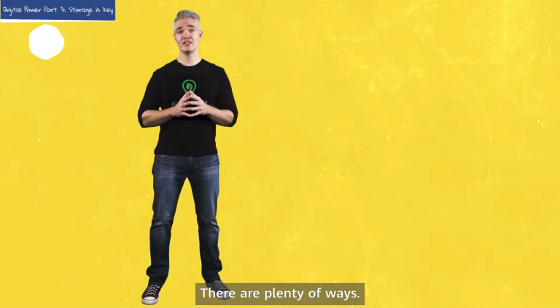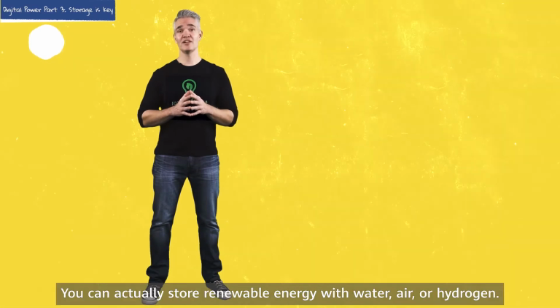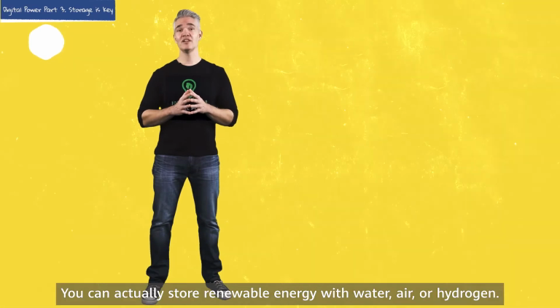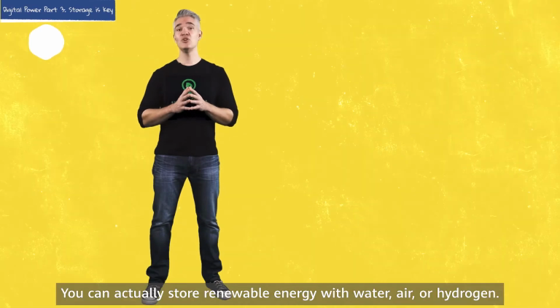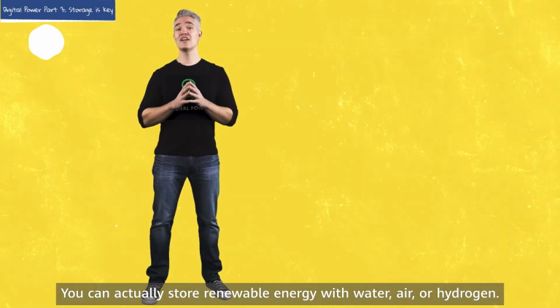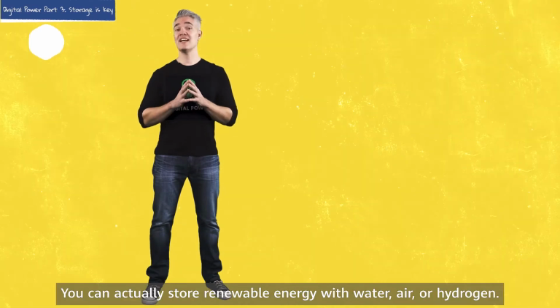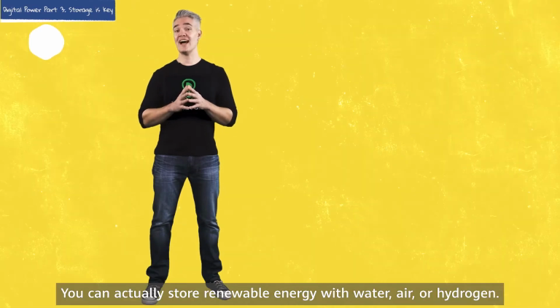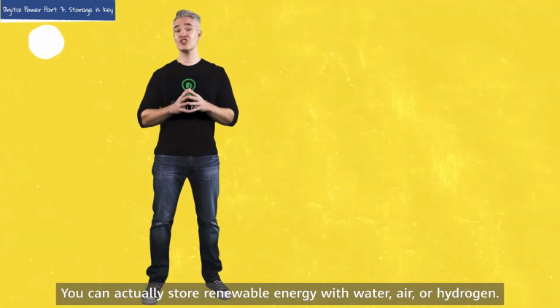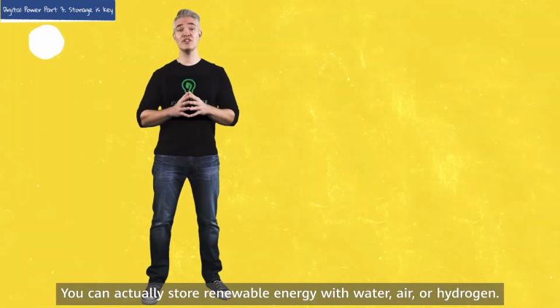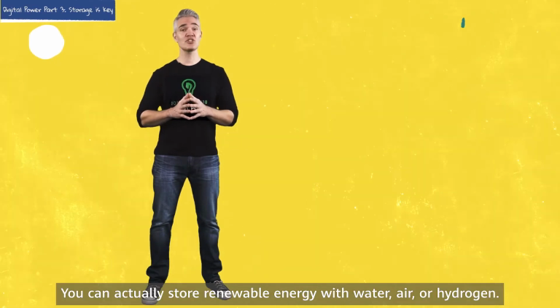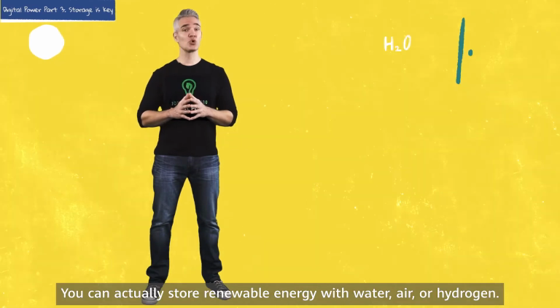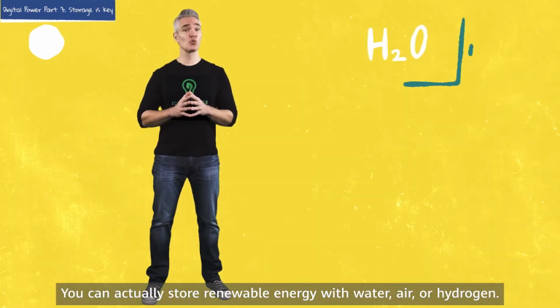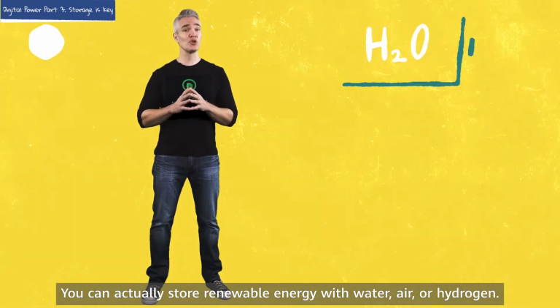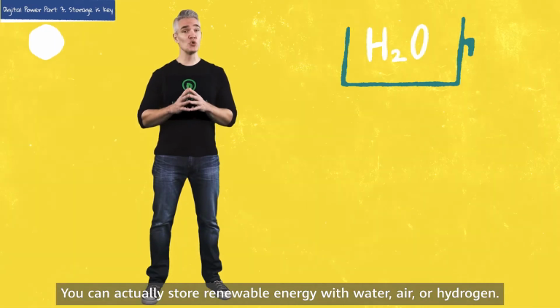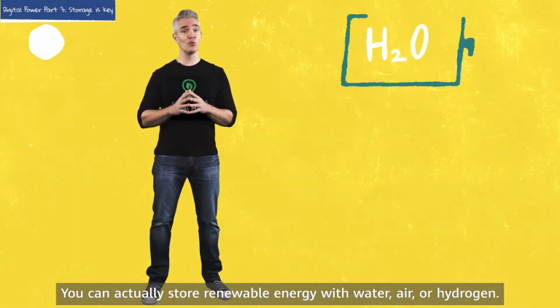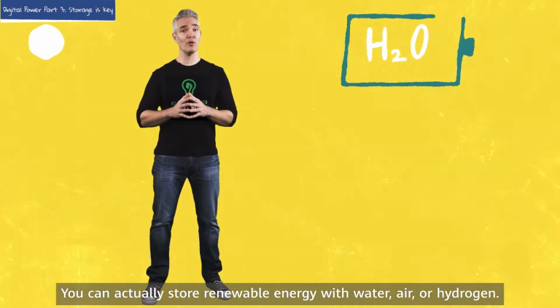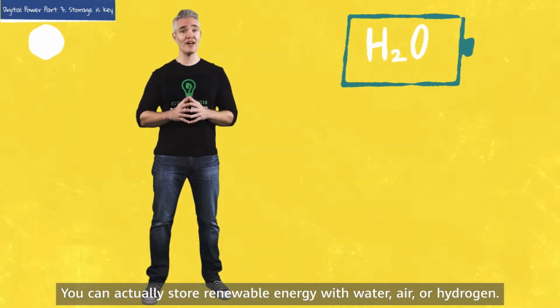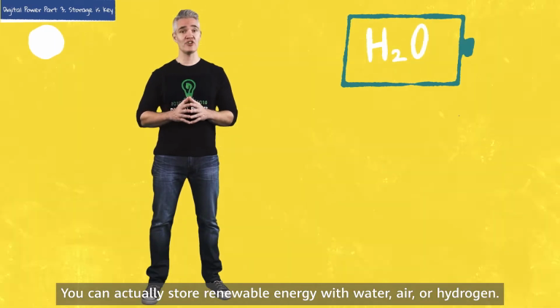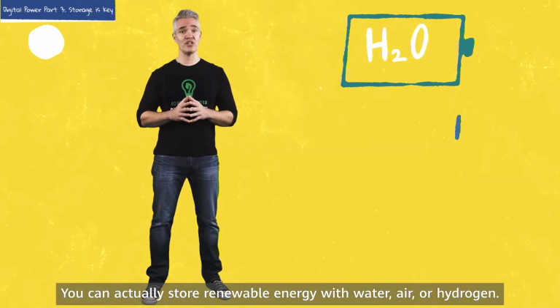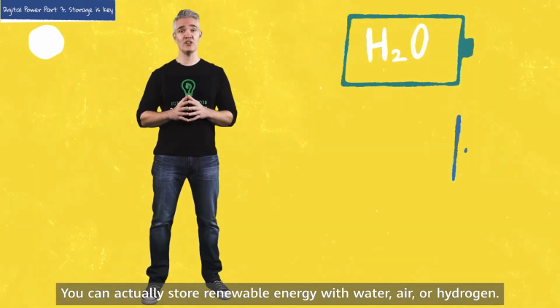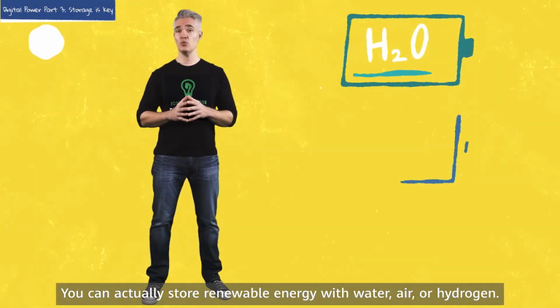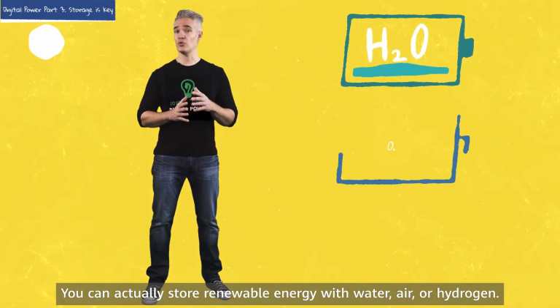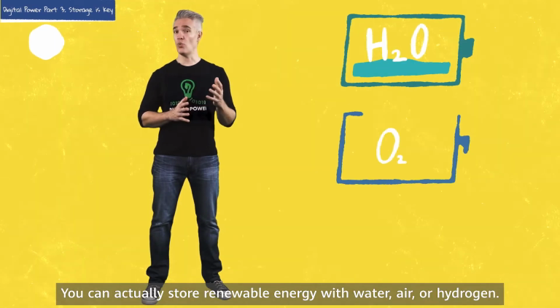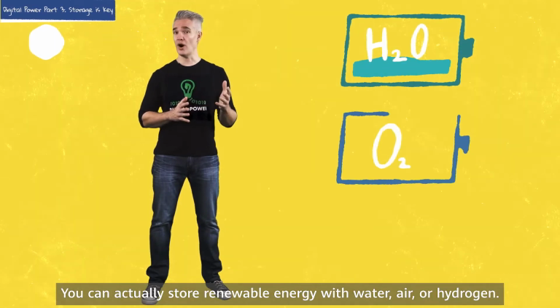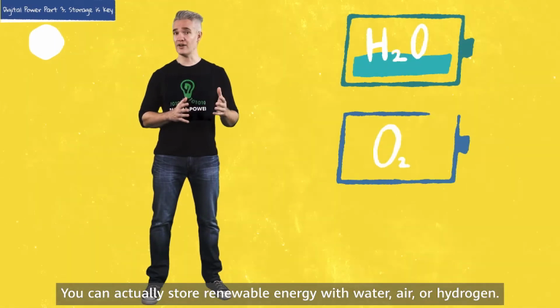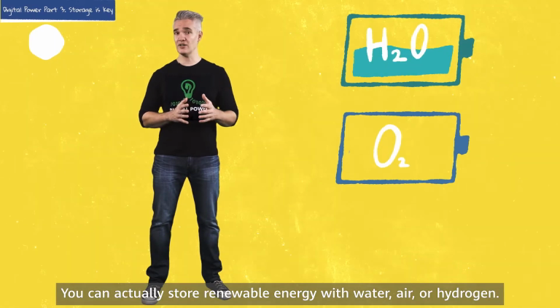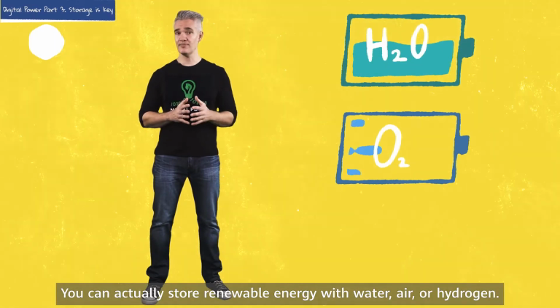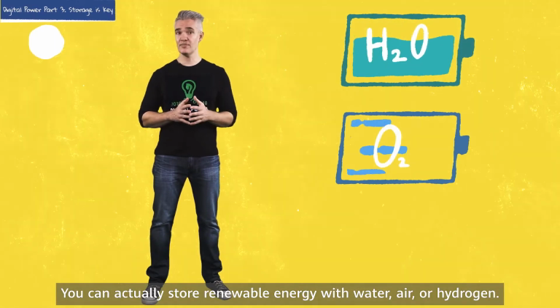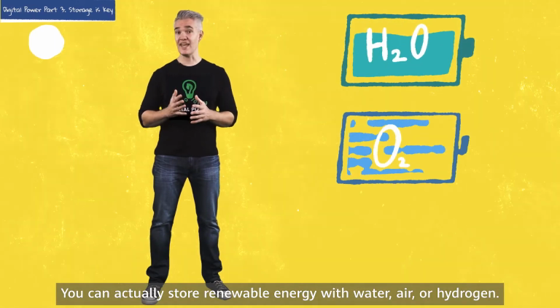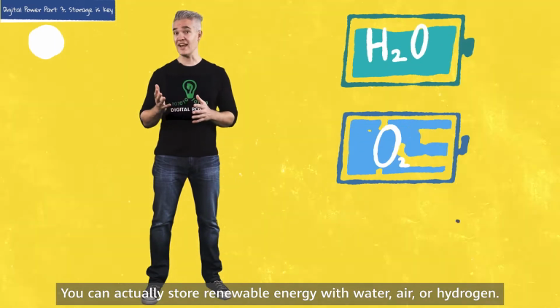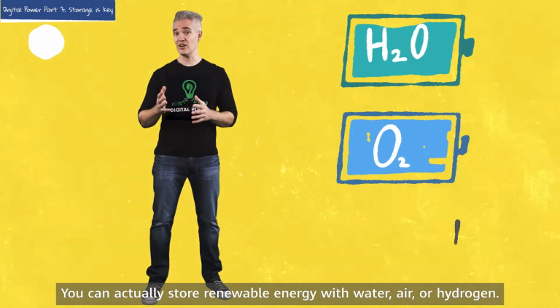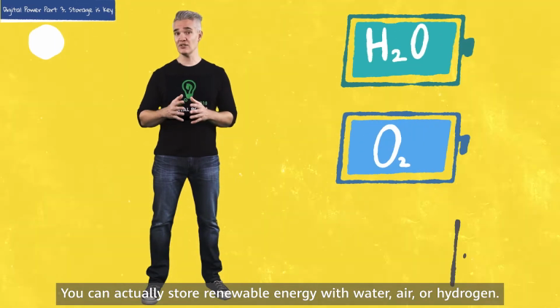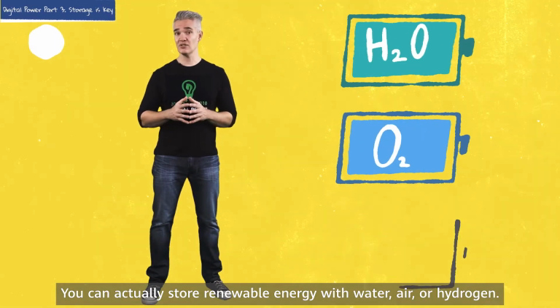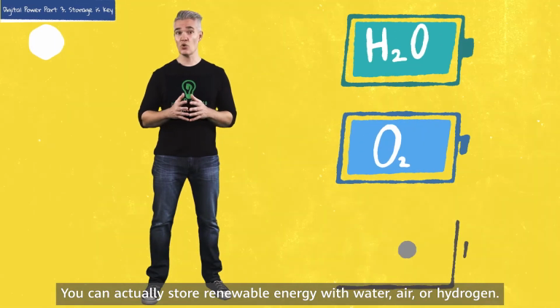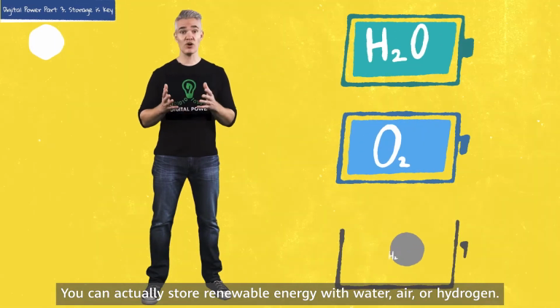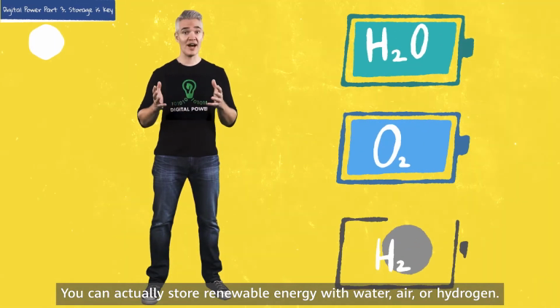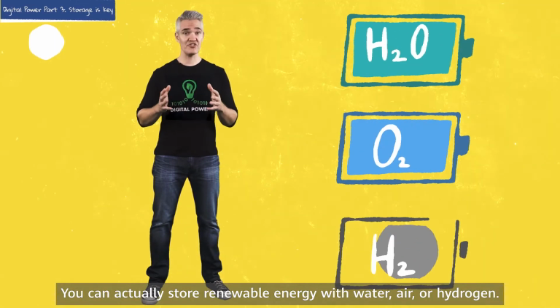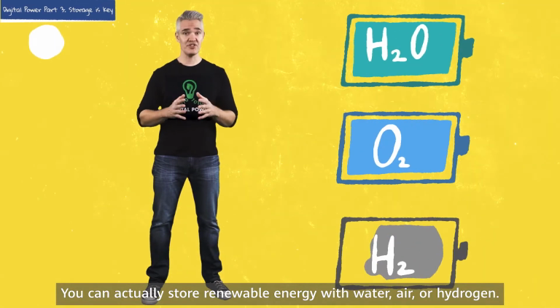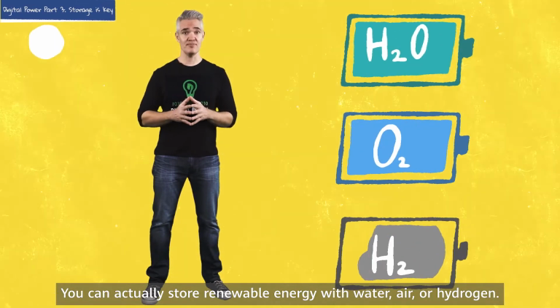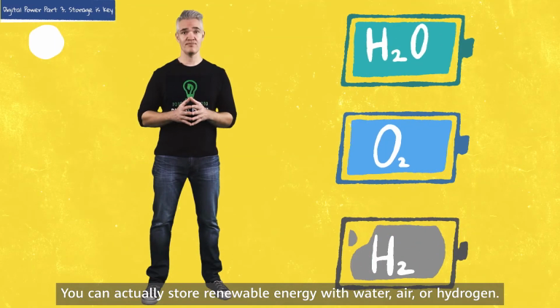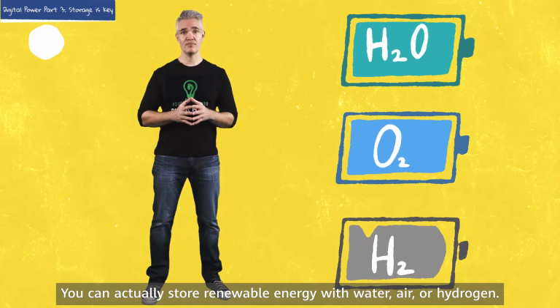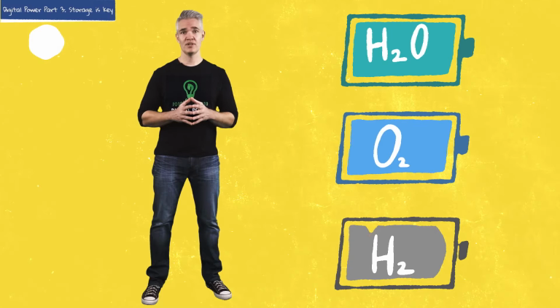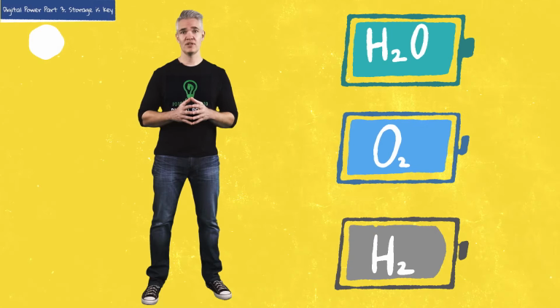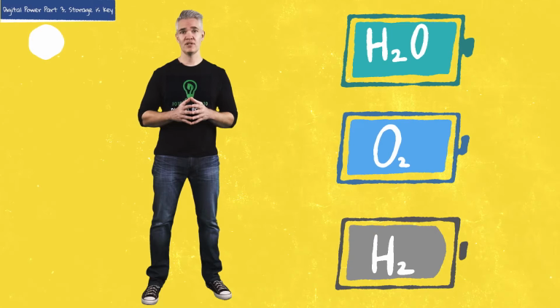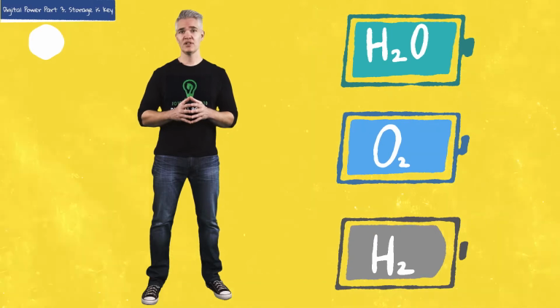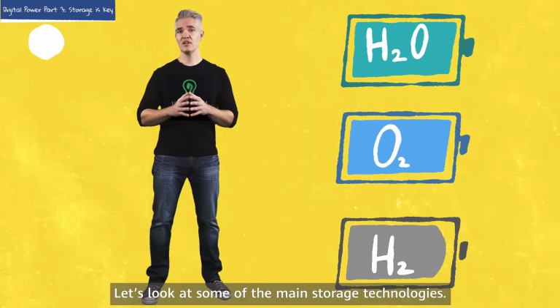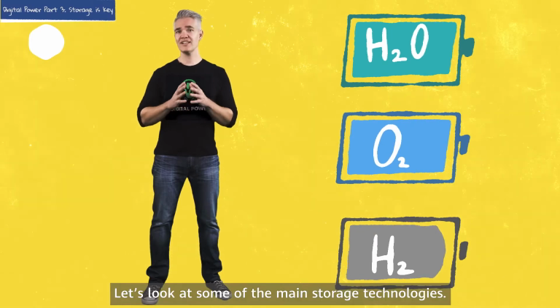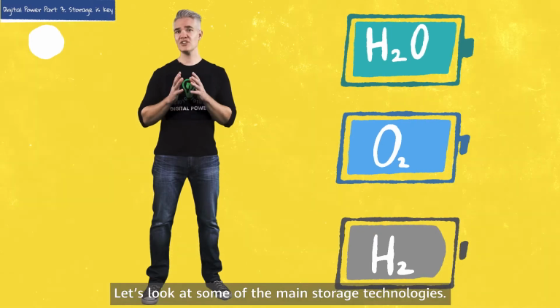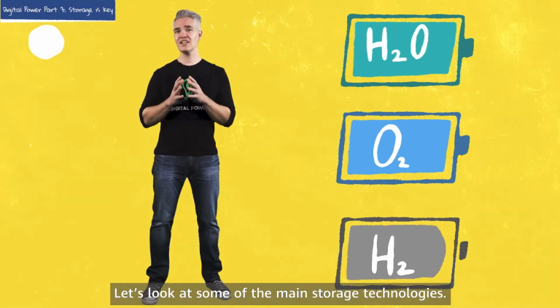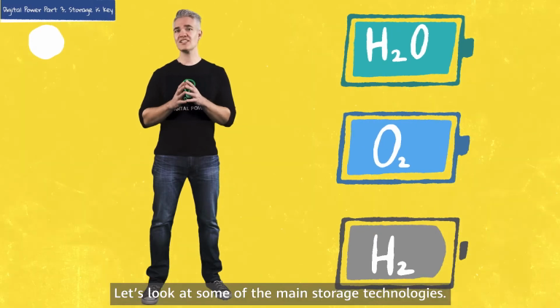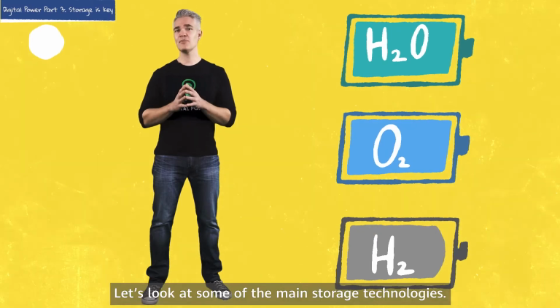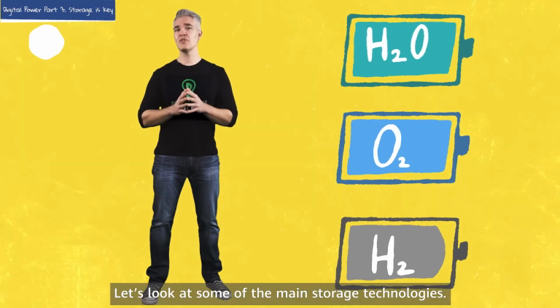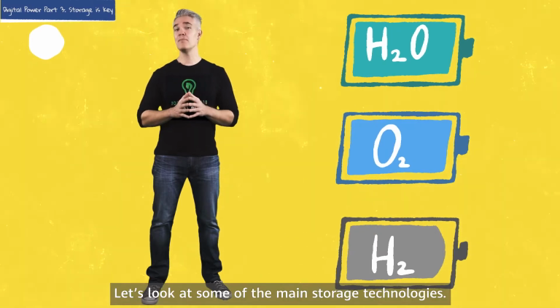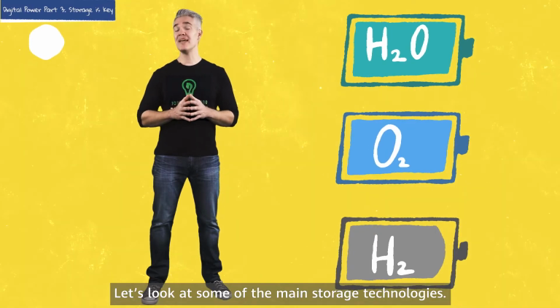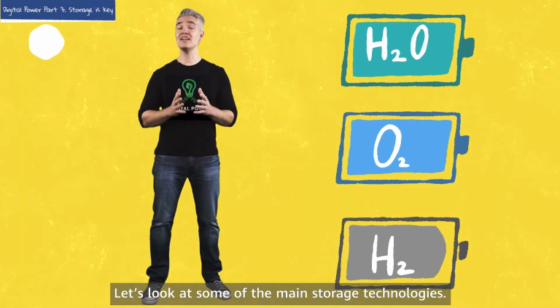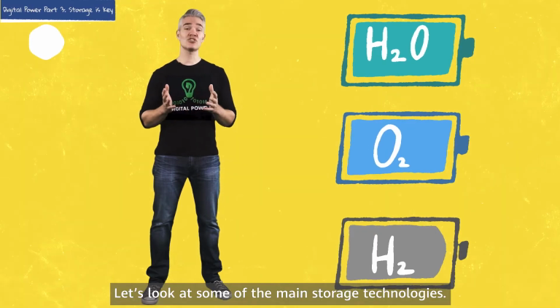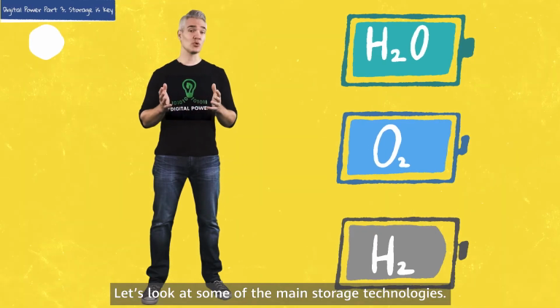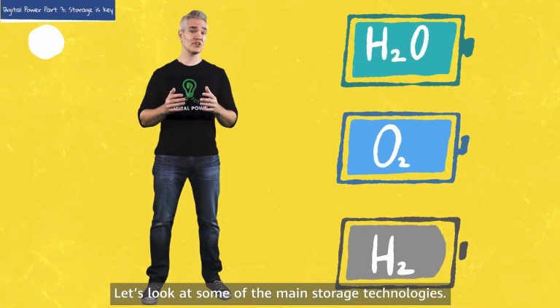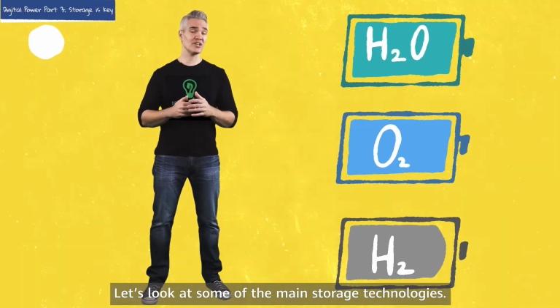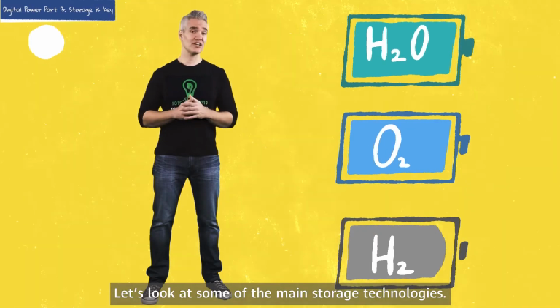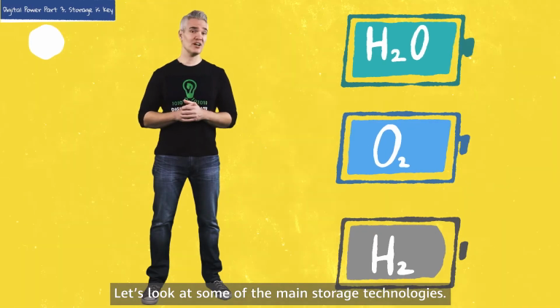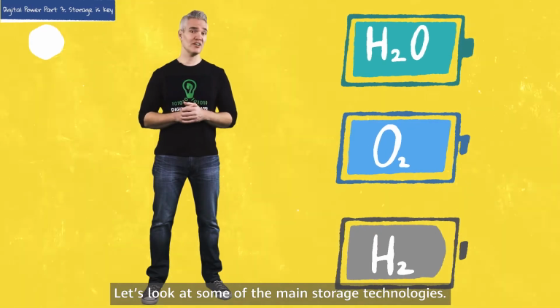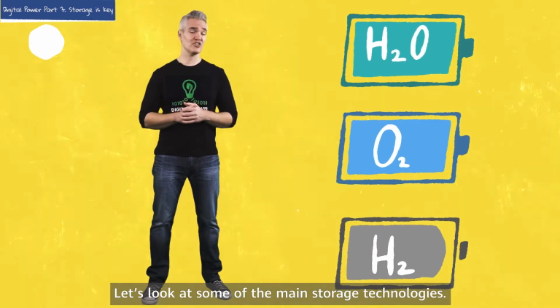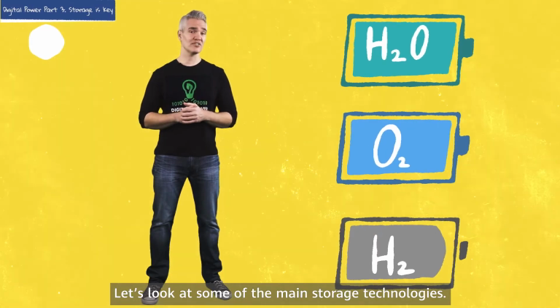There are plenty of ways you can actually store renewable energy — with water, air, or hydrogen. Let's look at some of the main storage technologies.